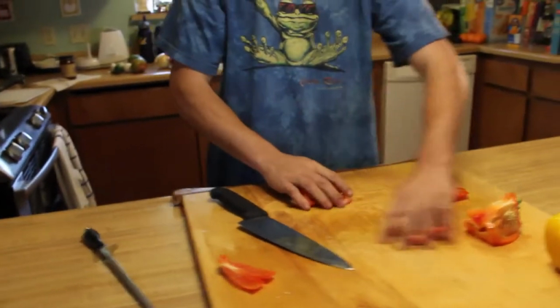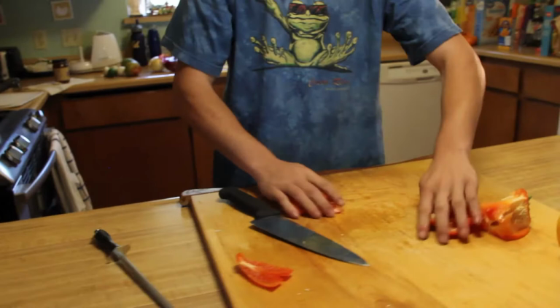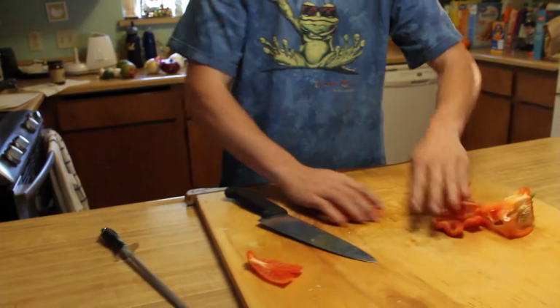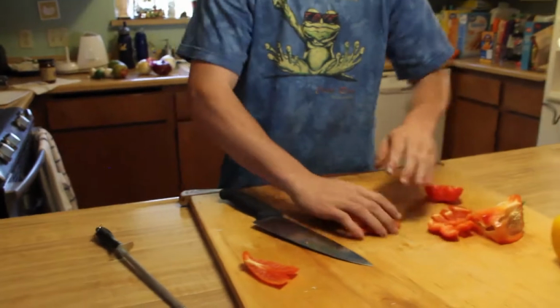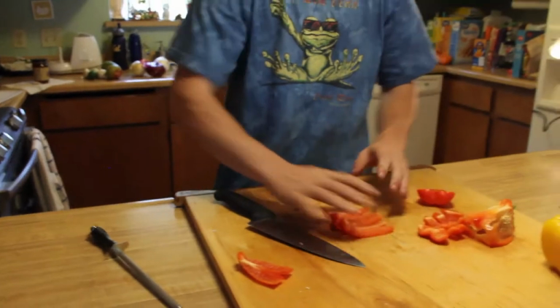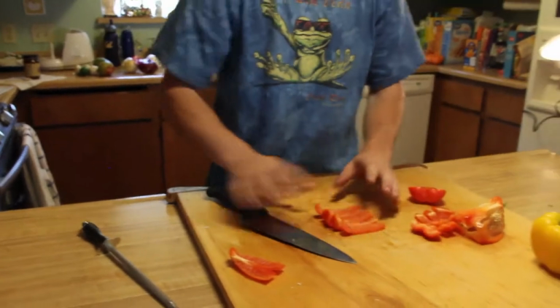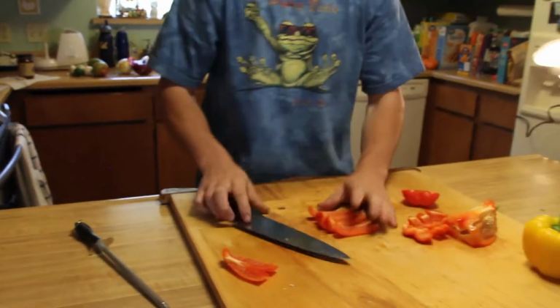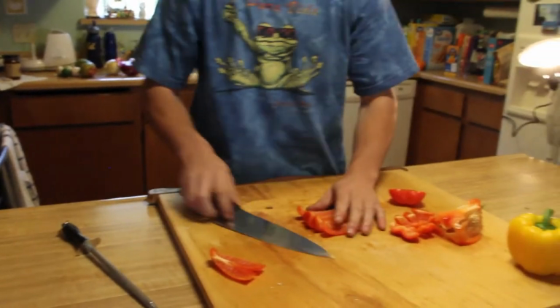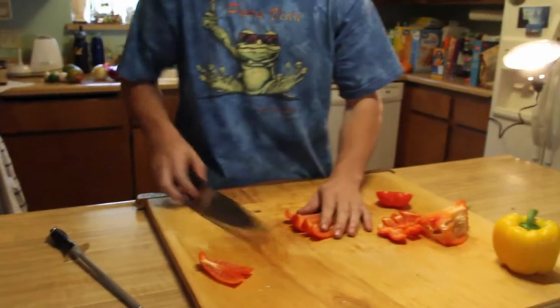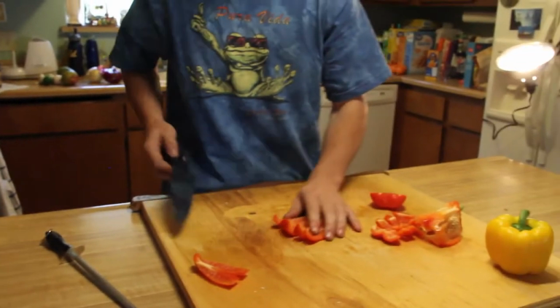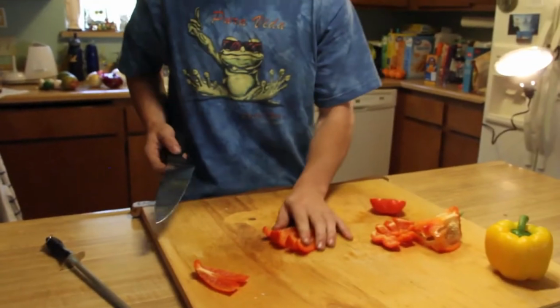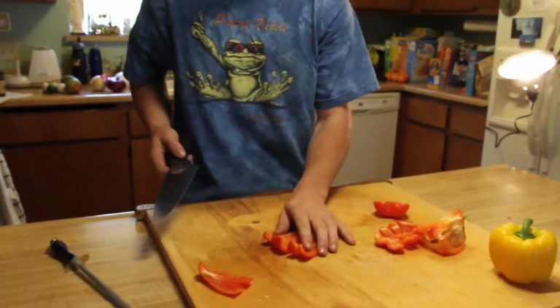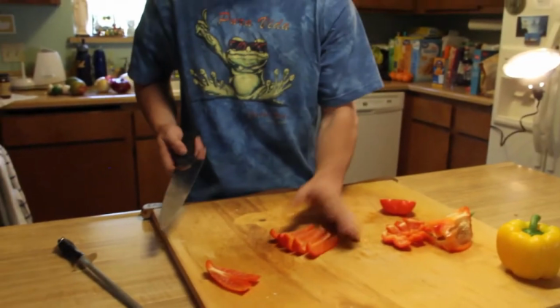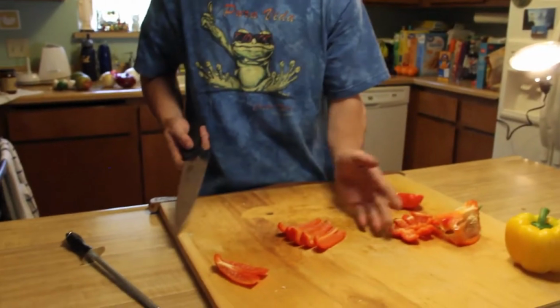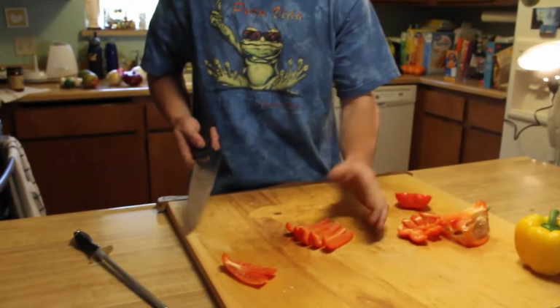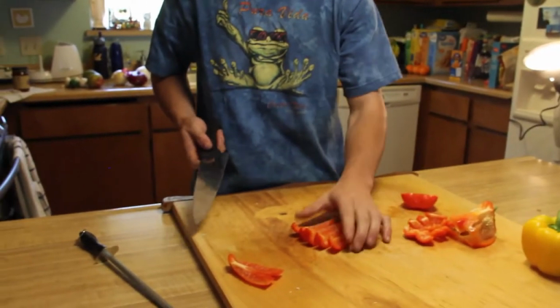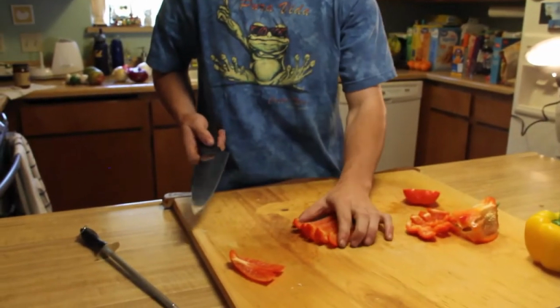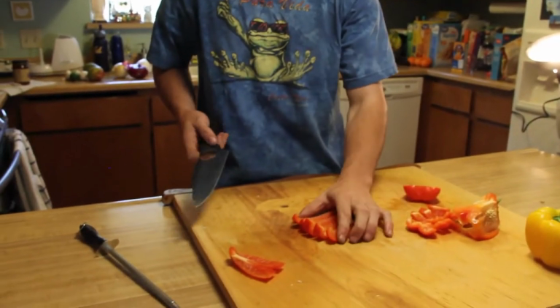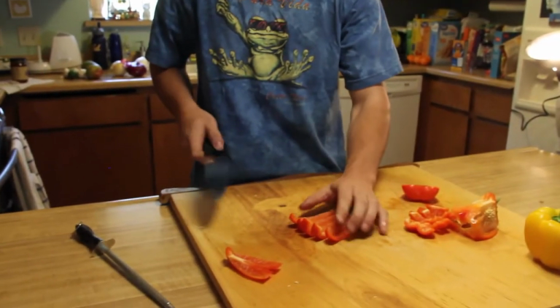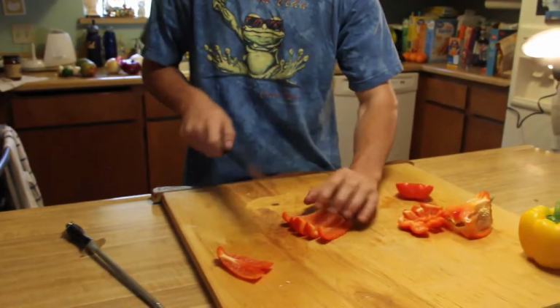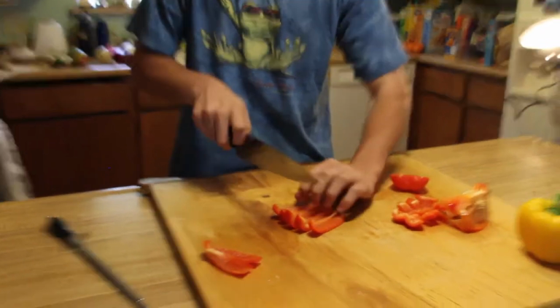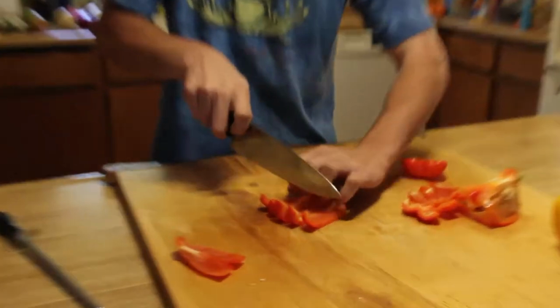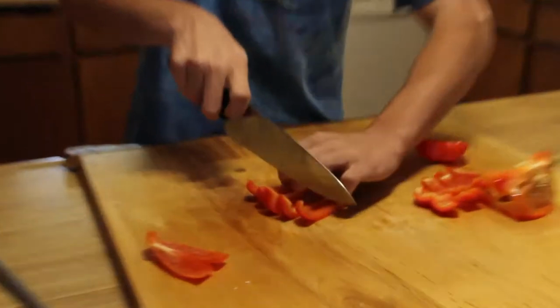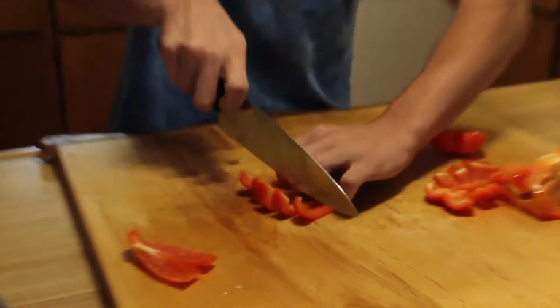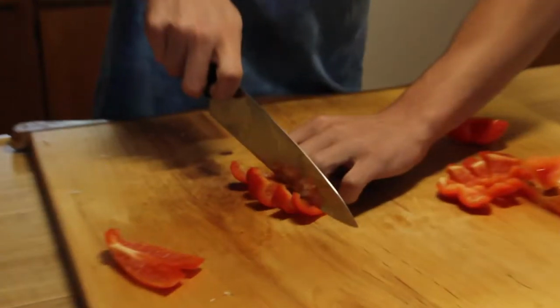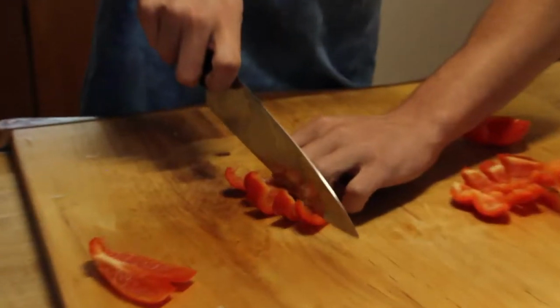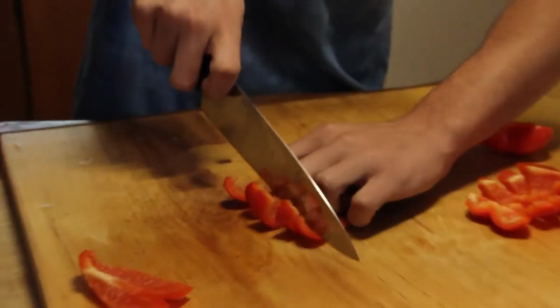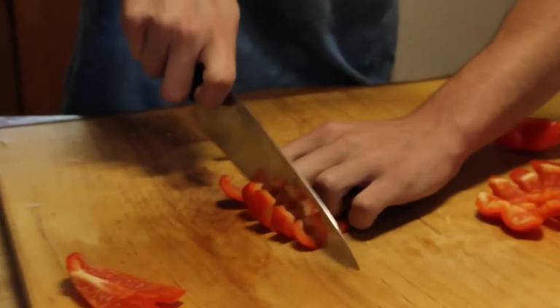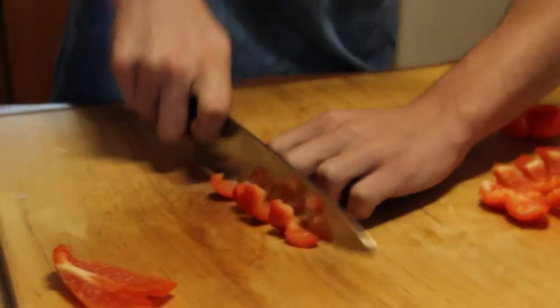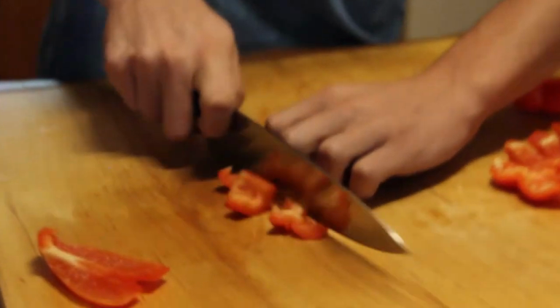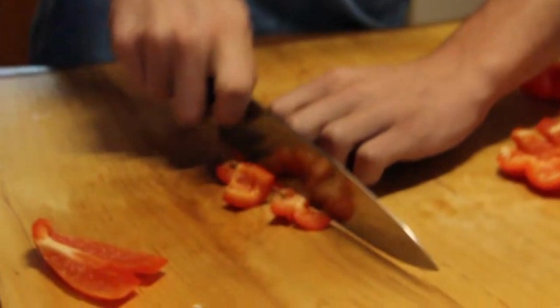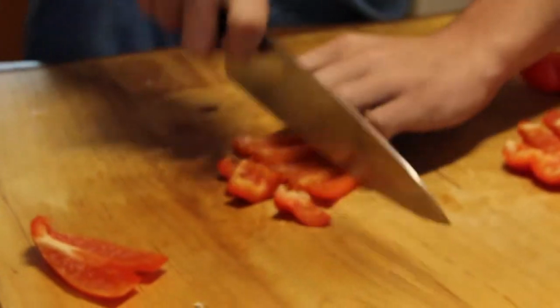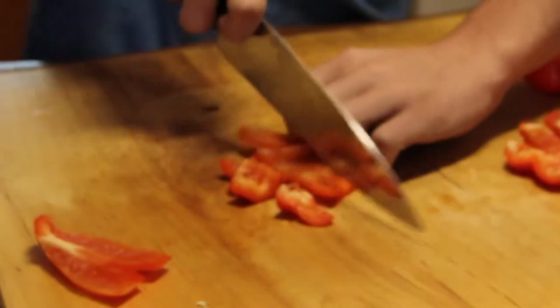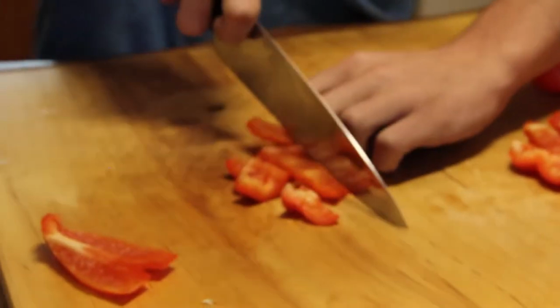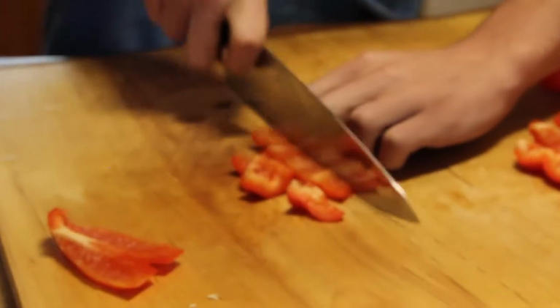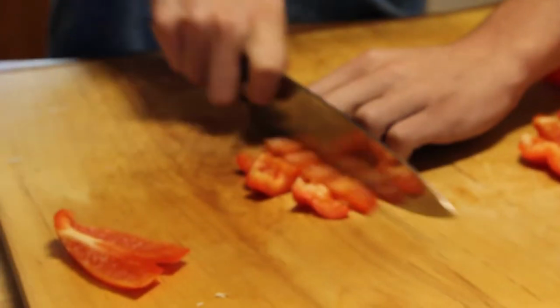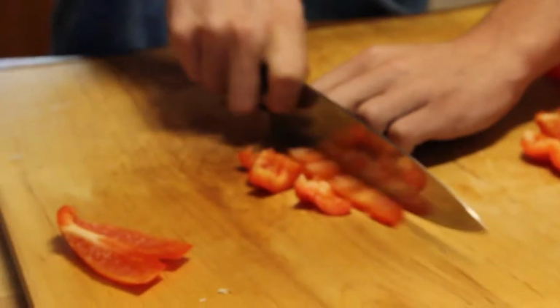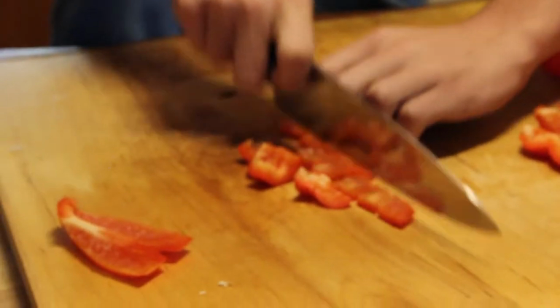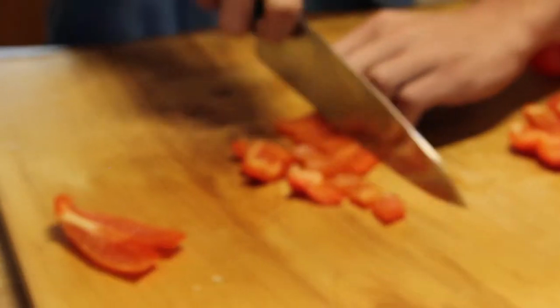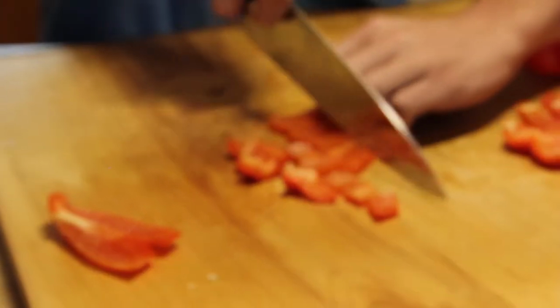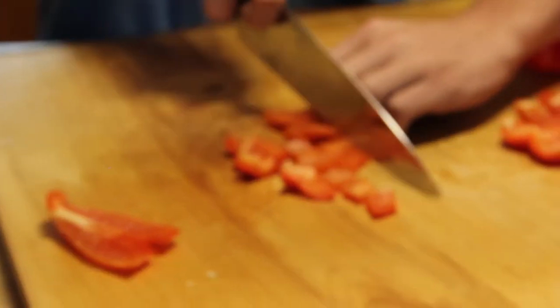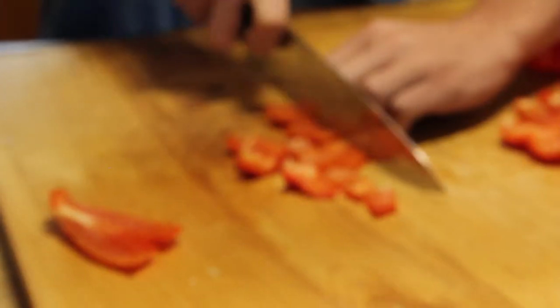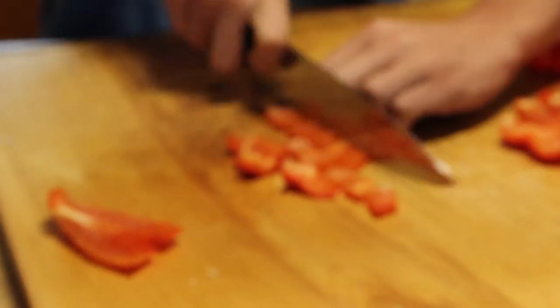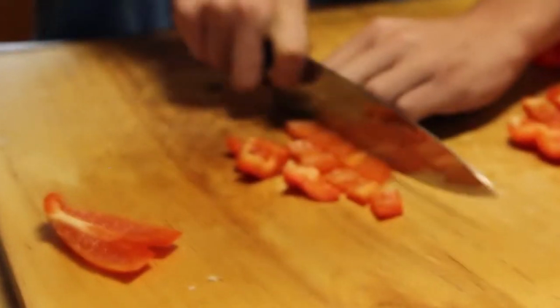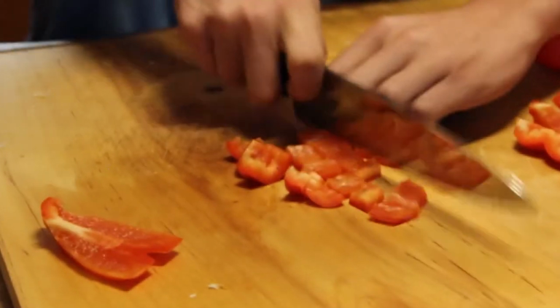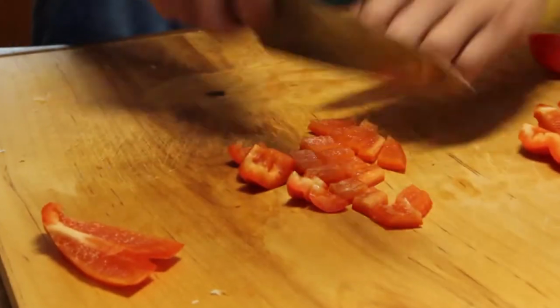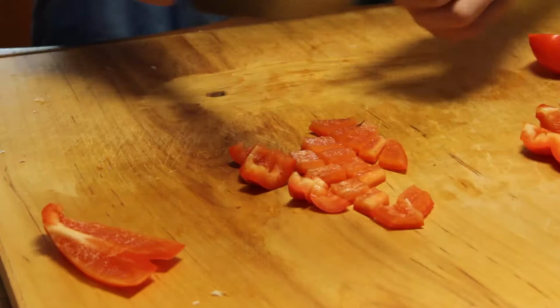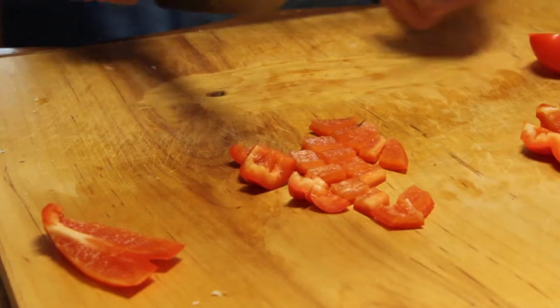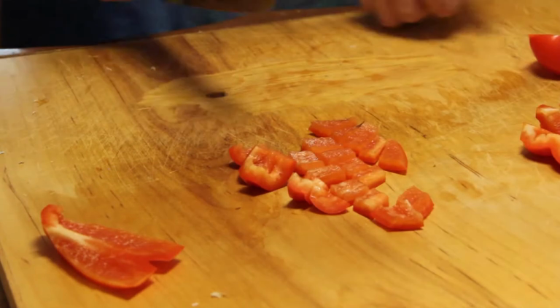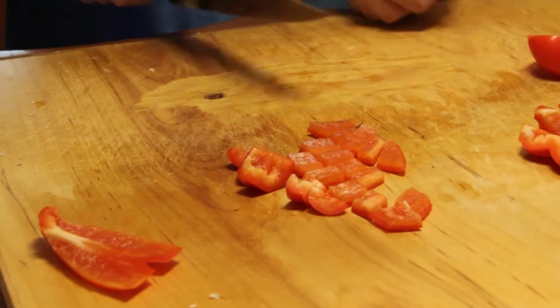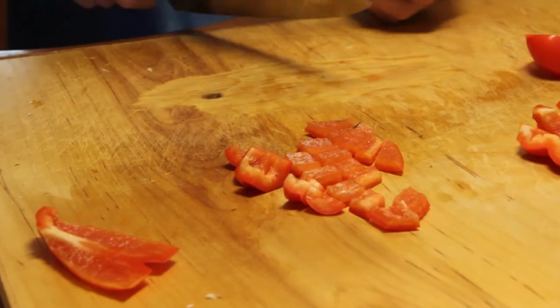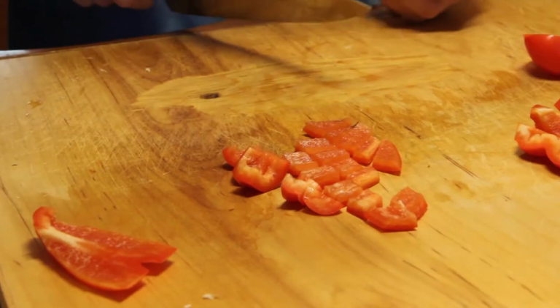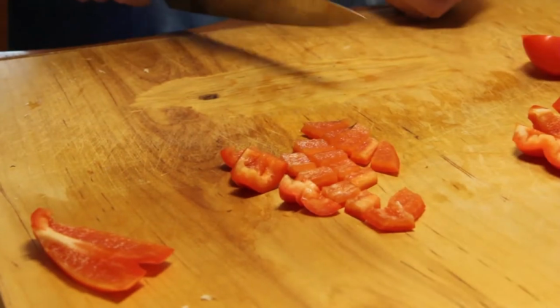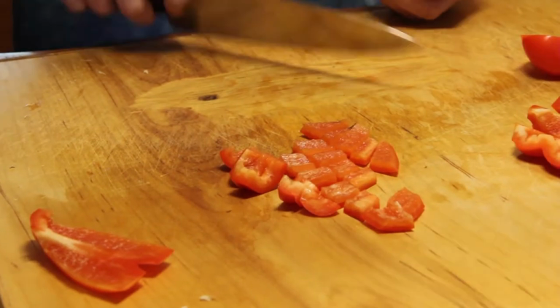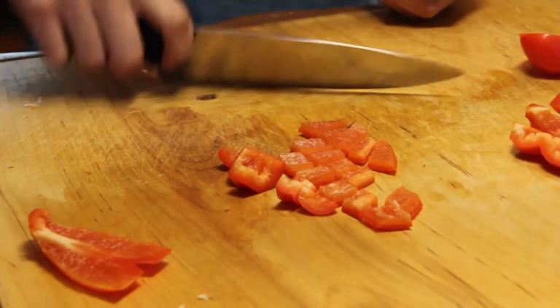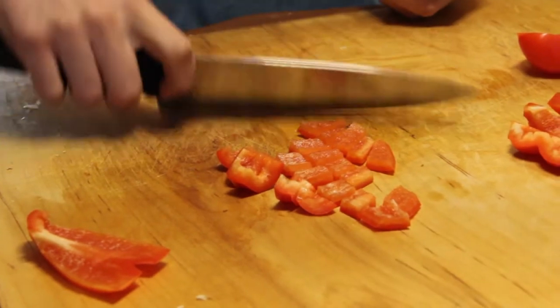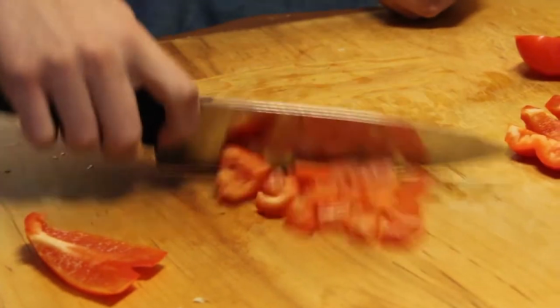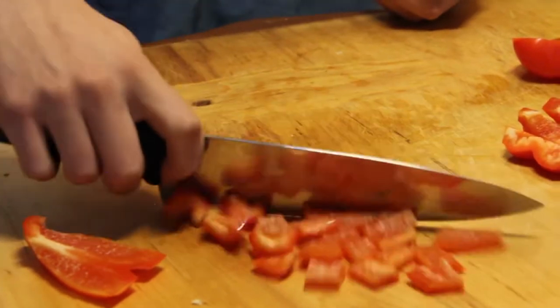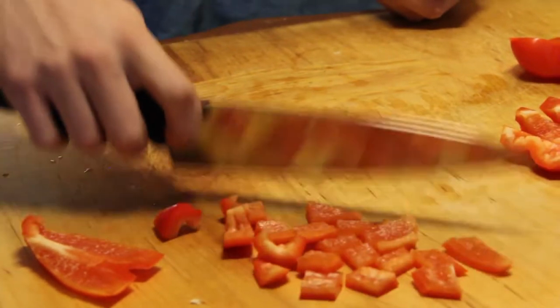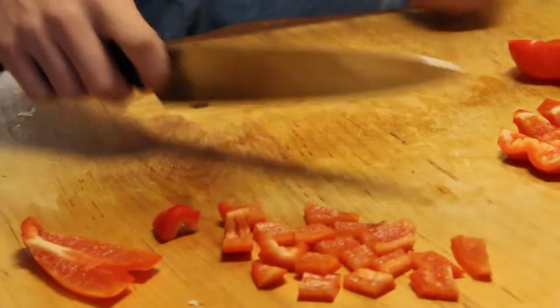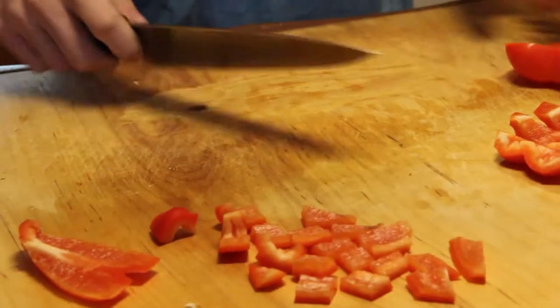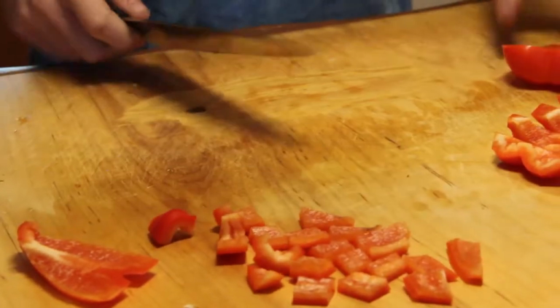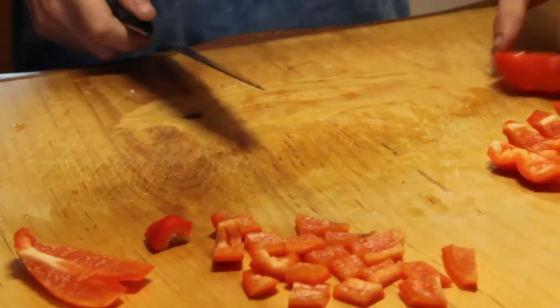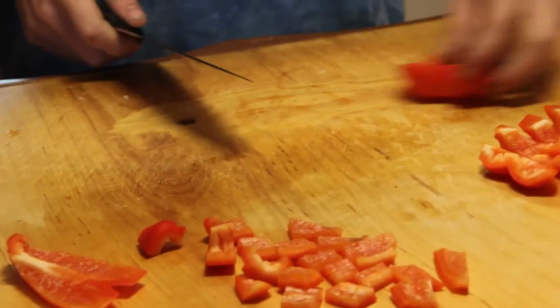So back to this first pepper — we got it sliced, you want it diced, just like that. Diced pepper.